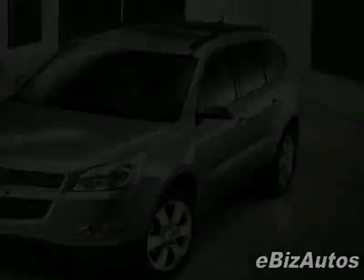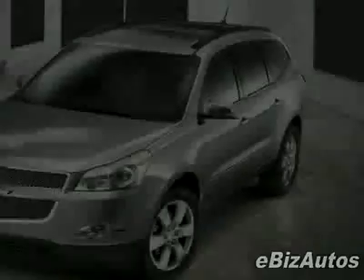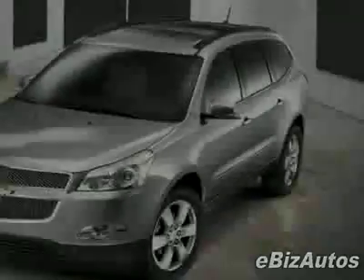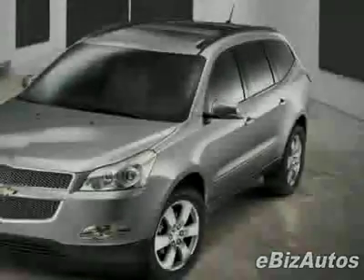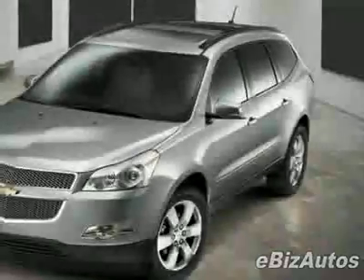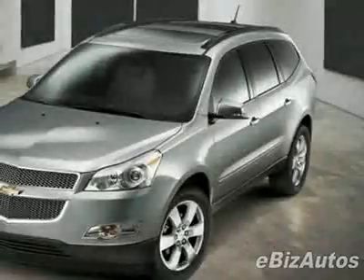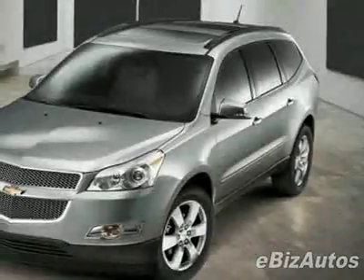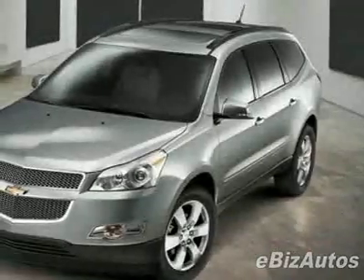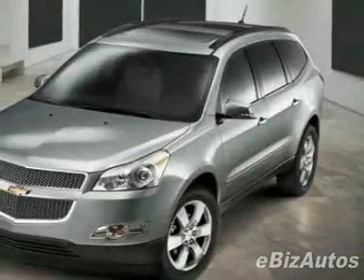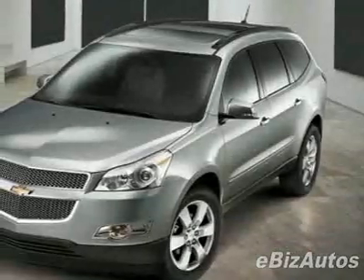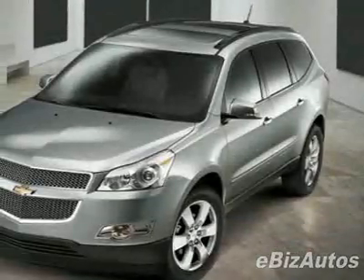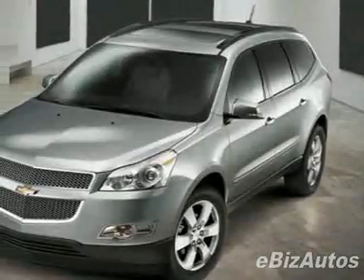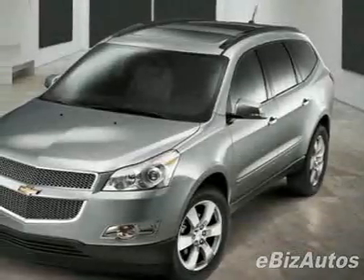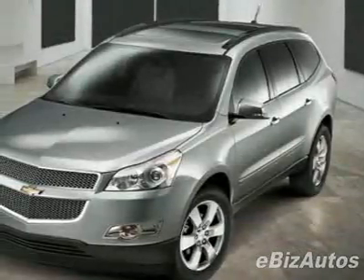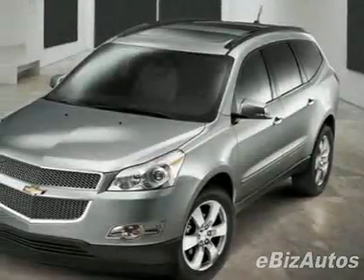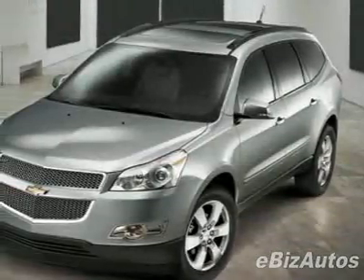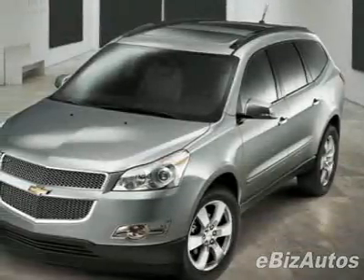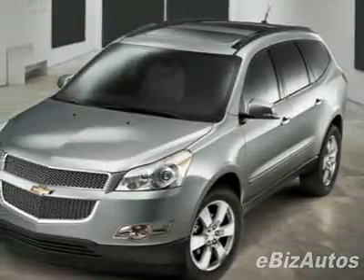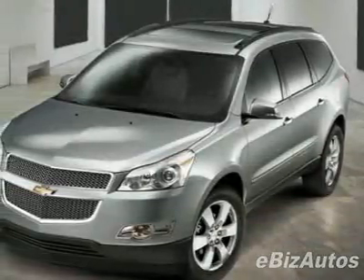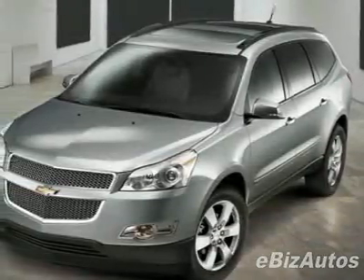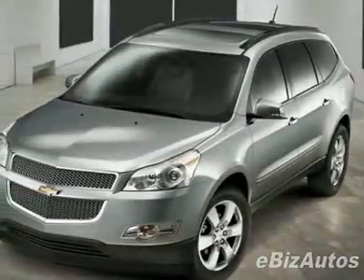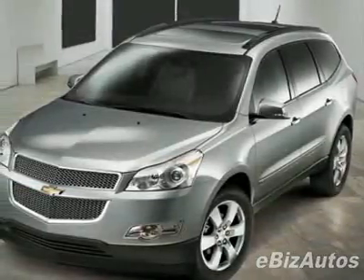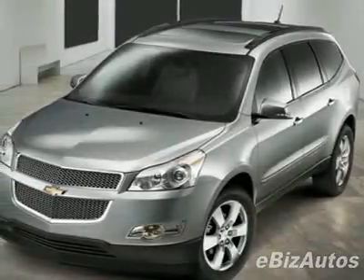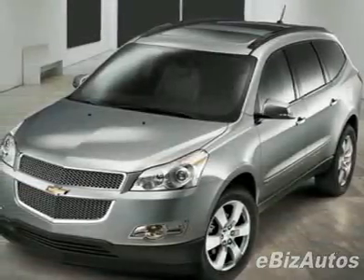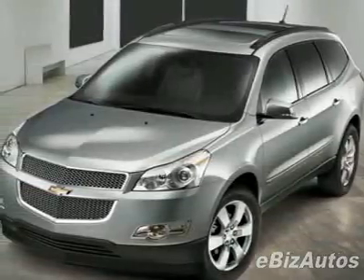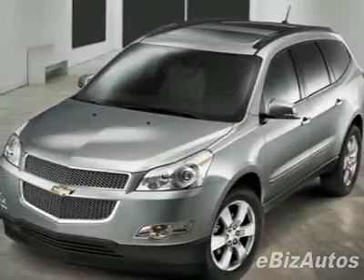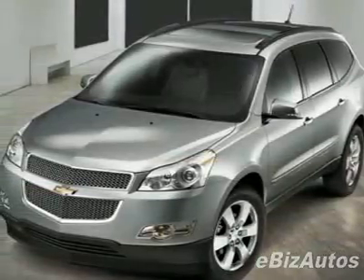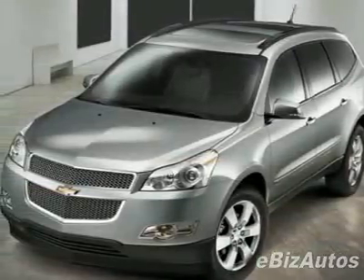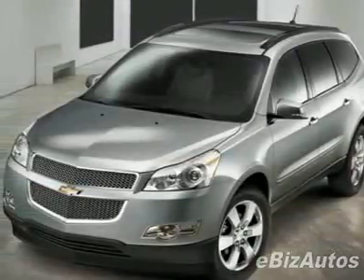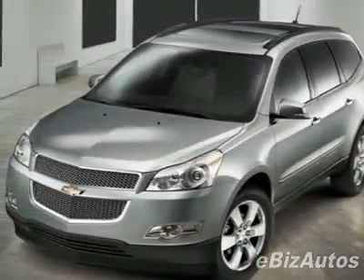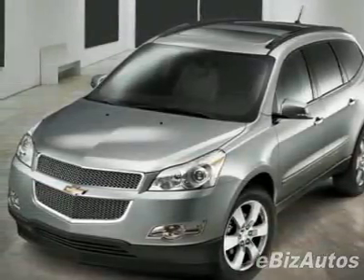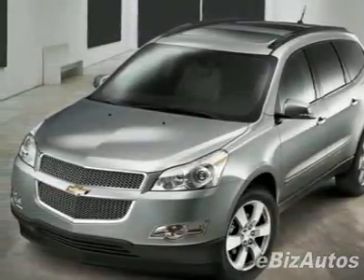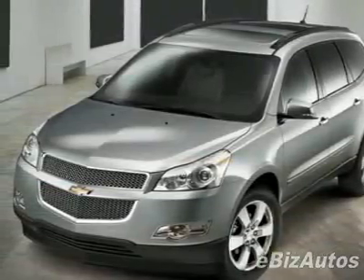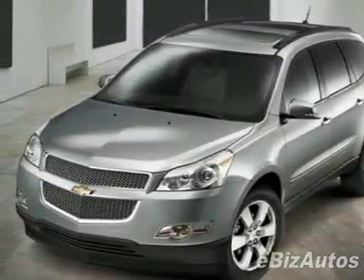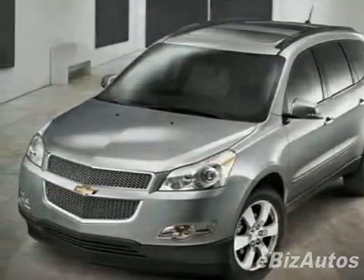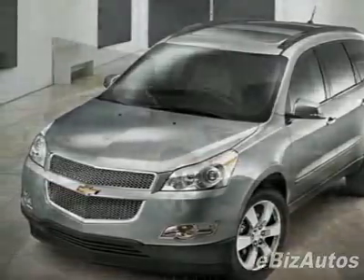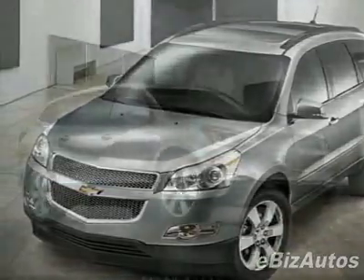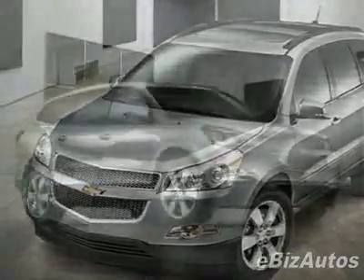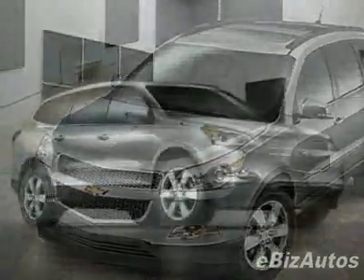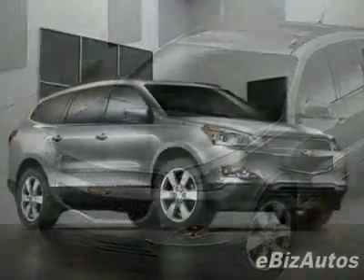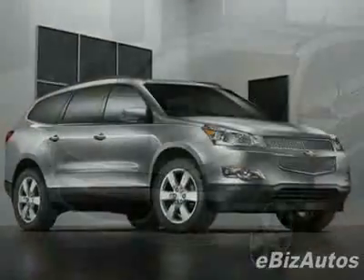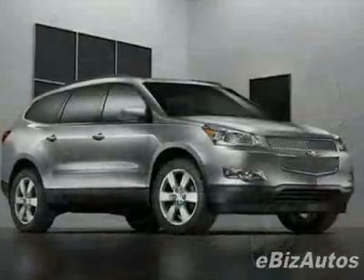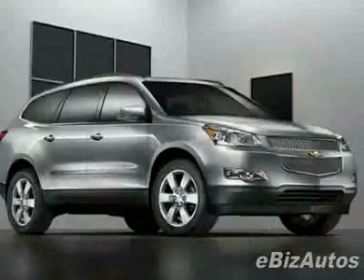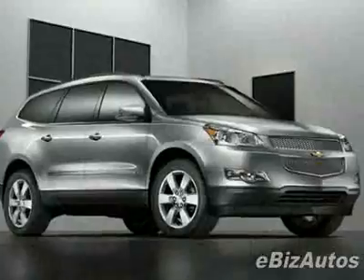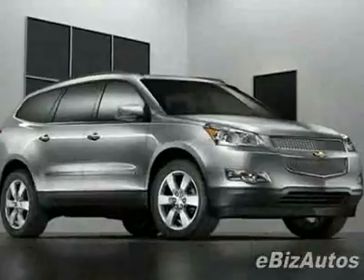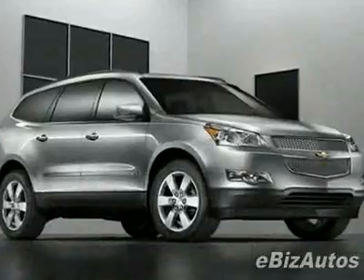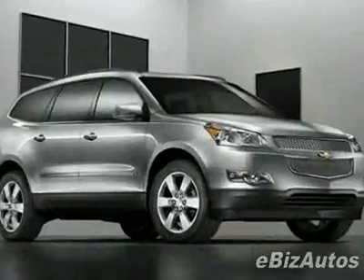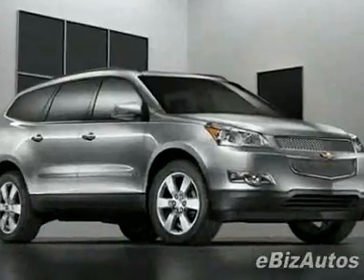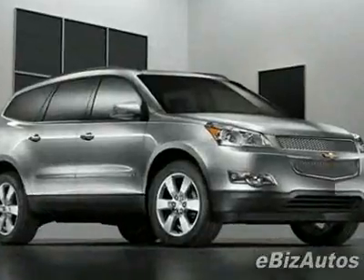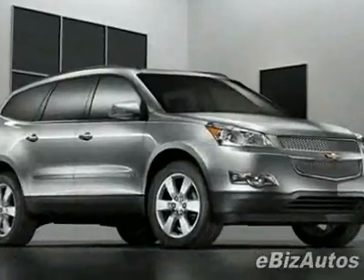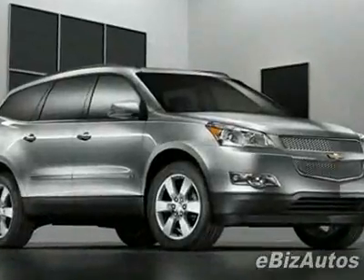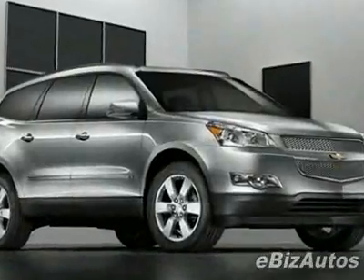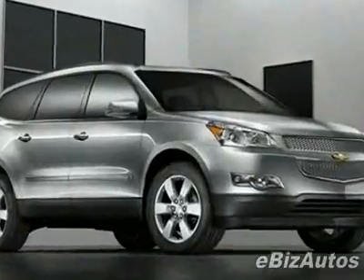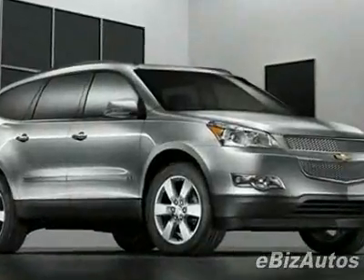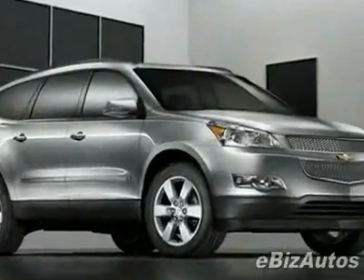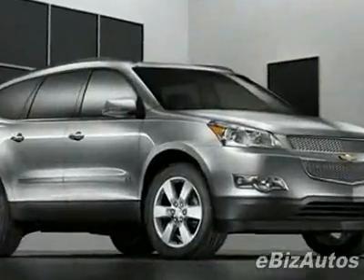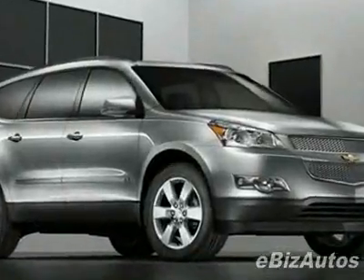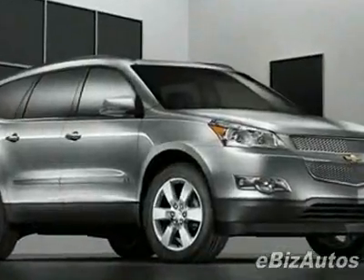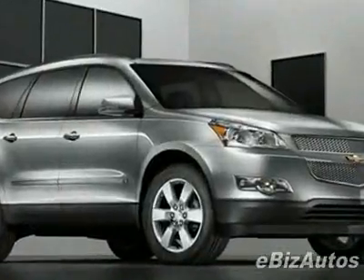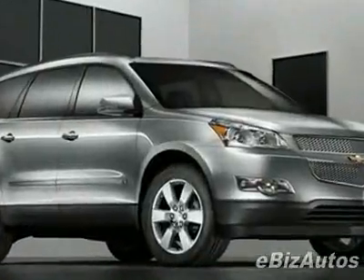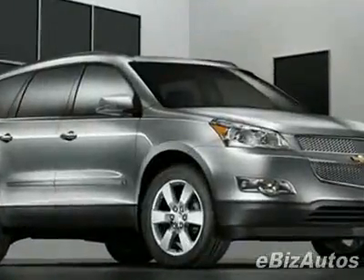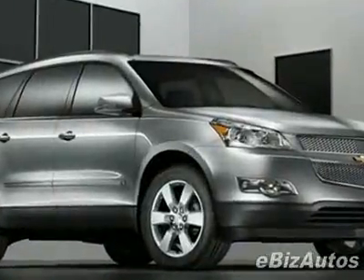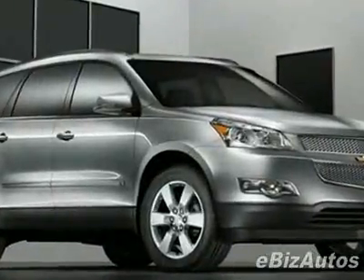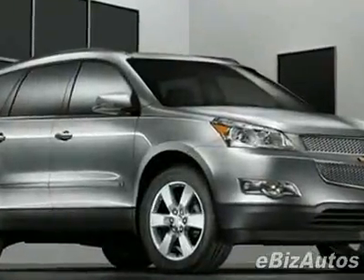Look at this new 2010 Chevrolet Traverse LT with 2LT. For your protection, this vehicle has a full factory warranty.